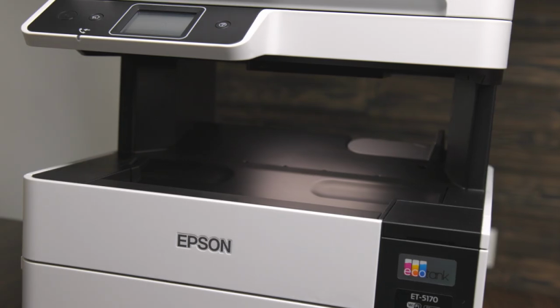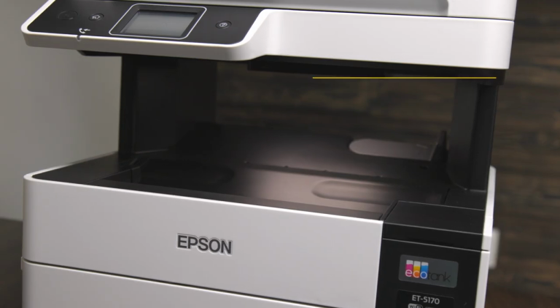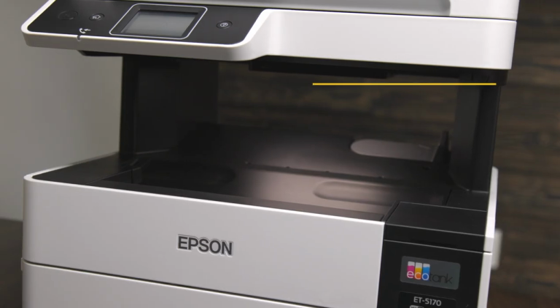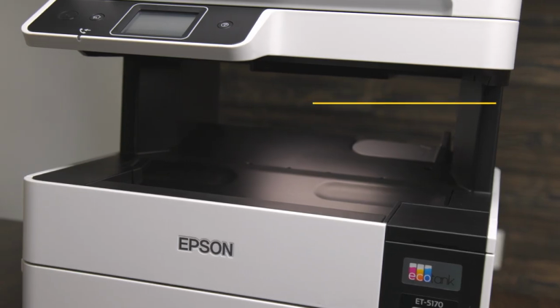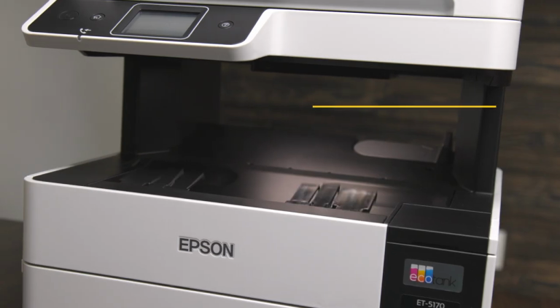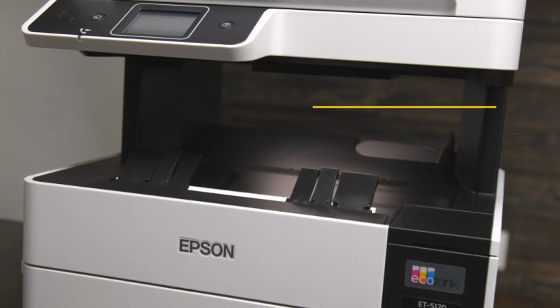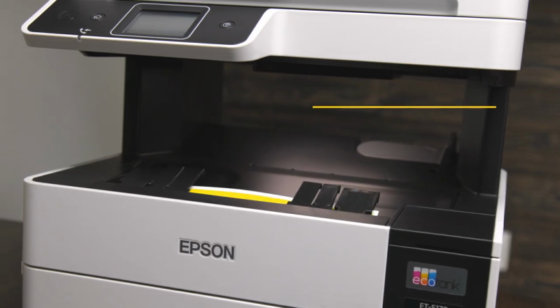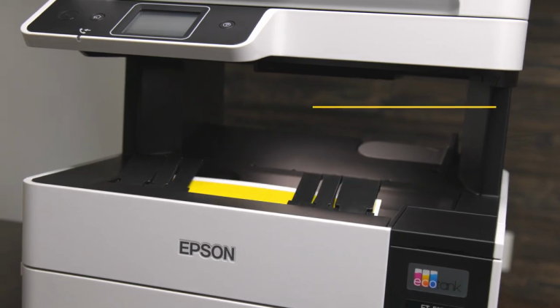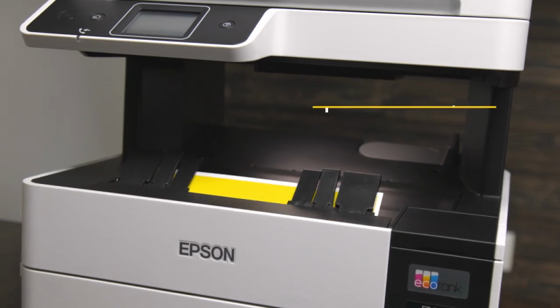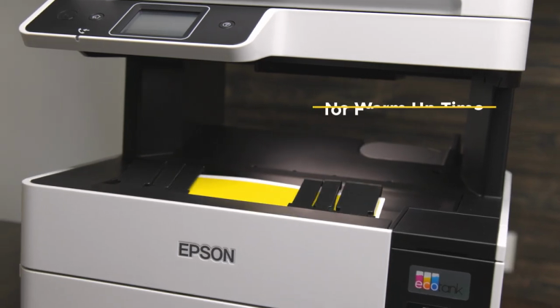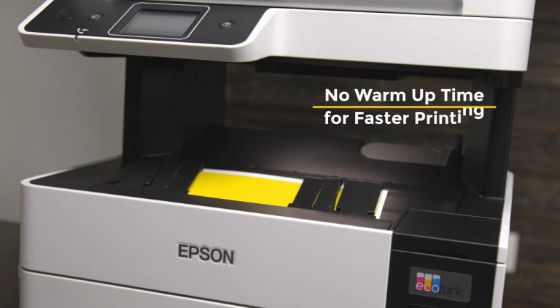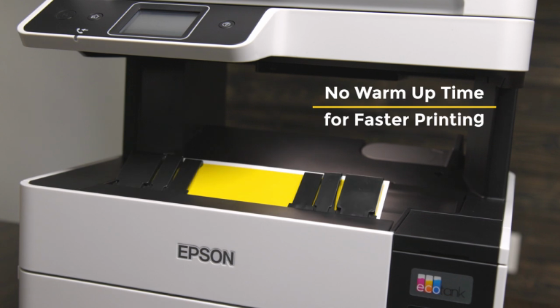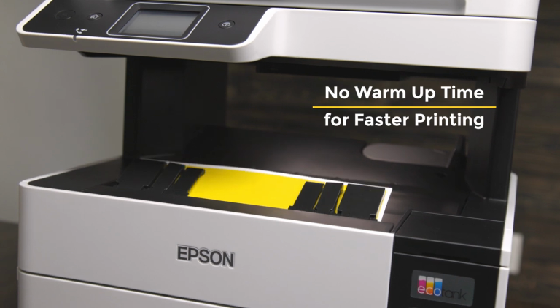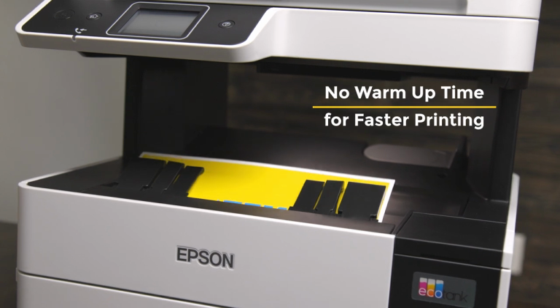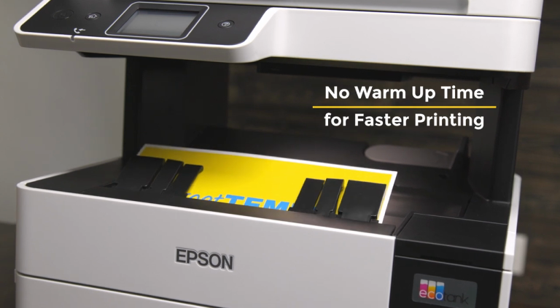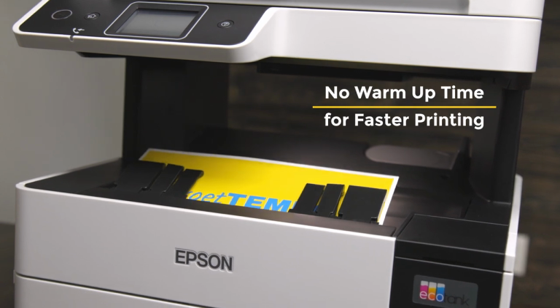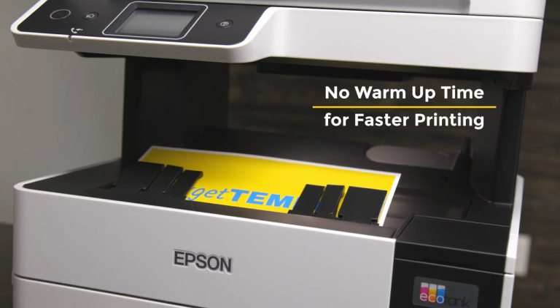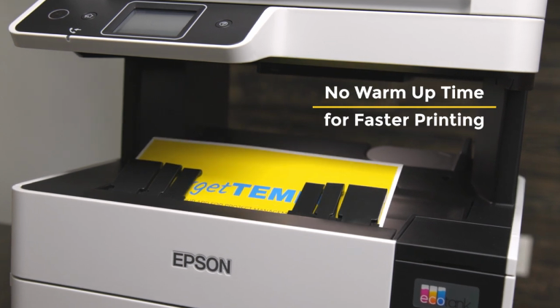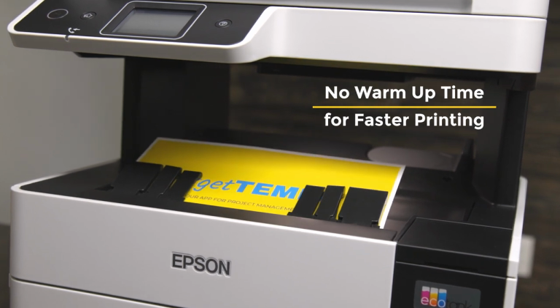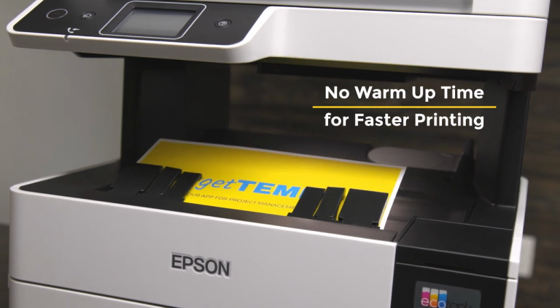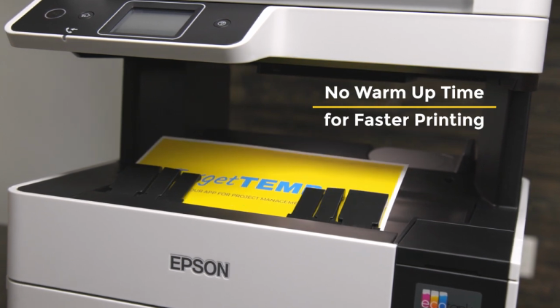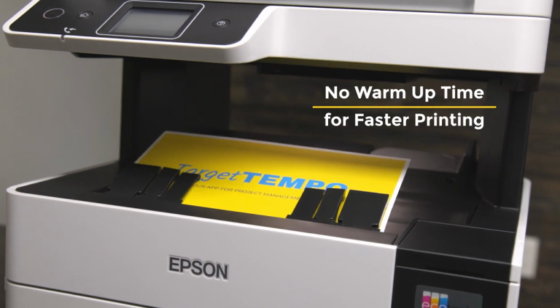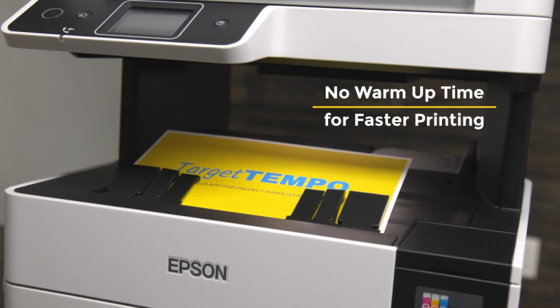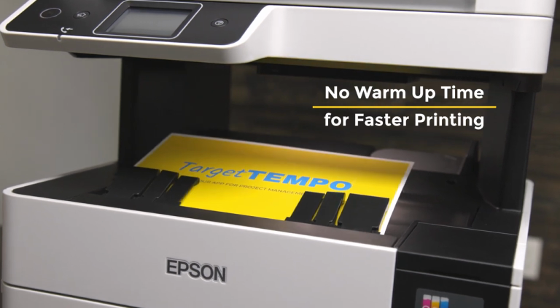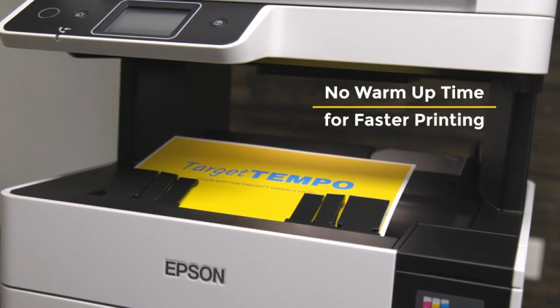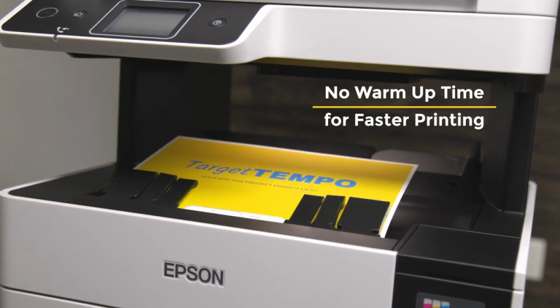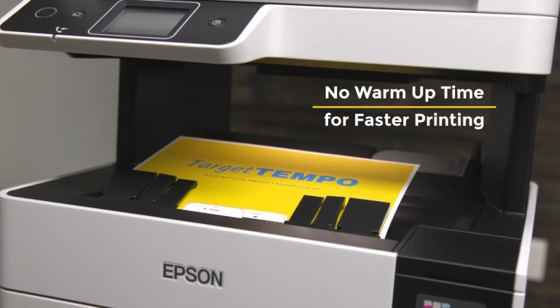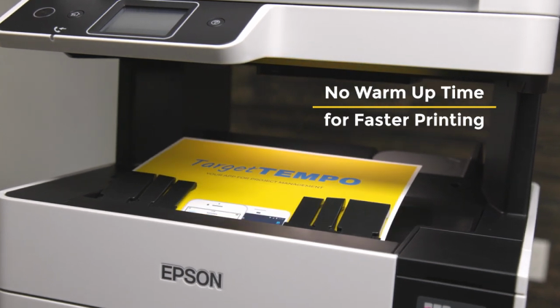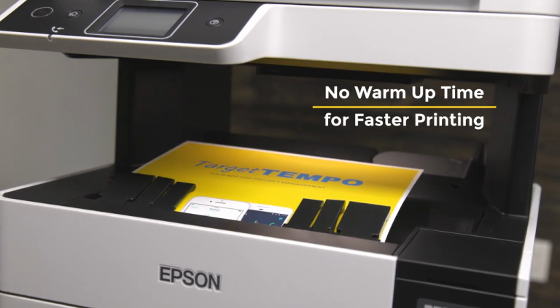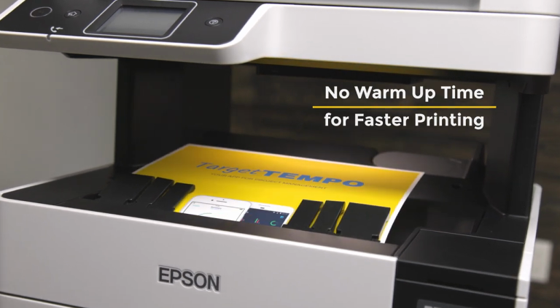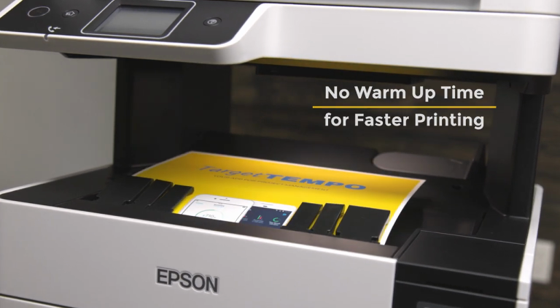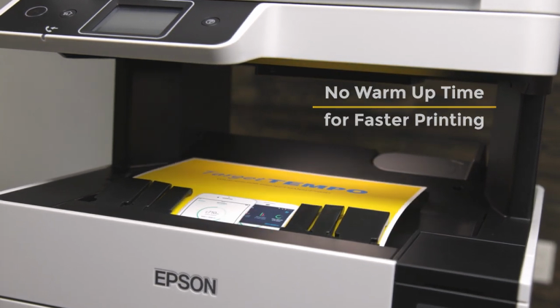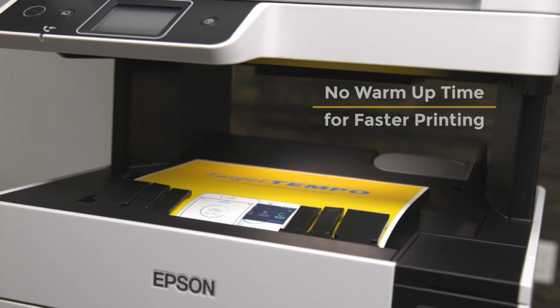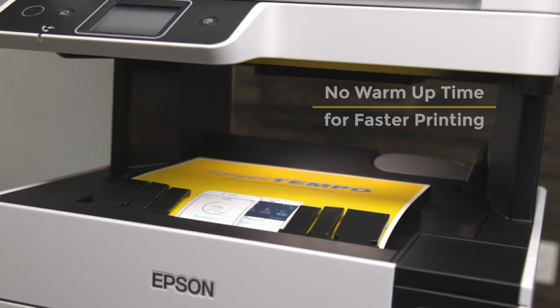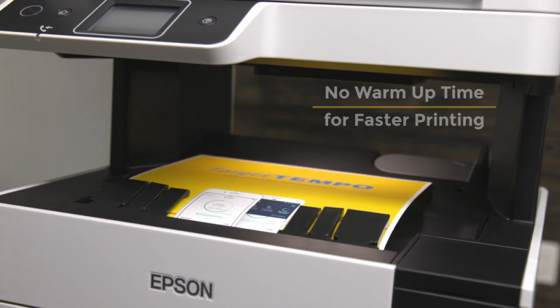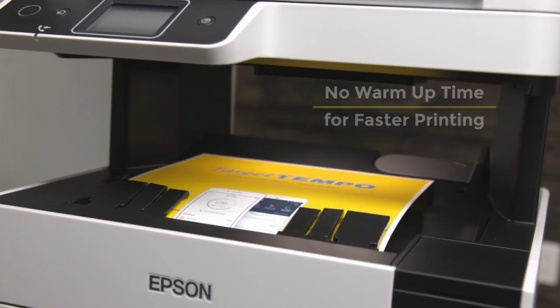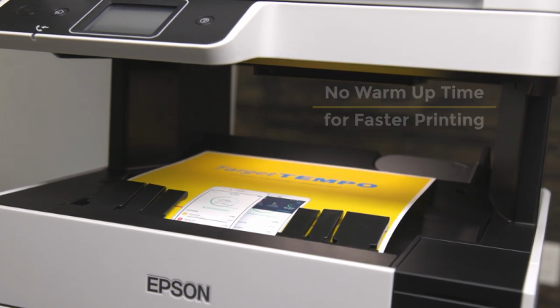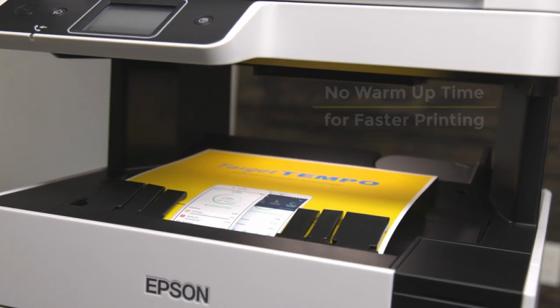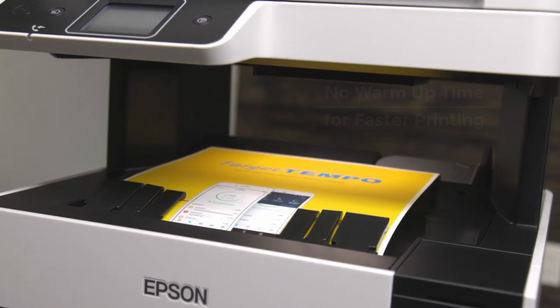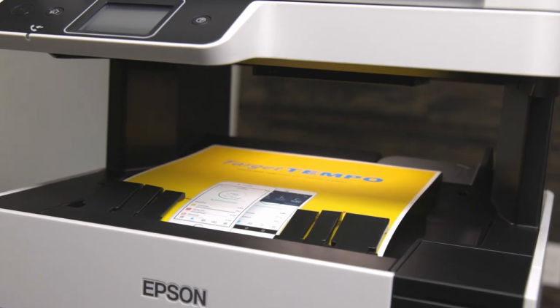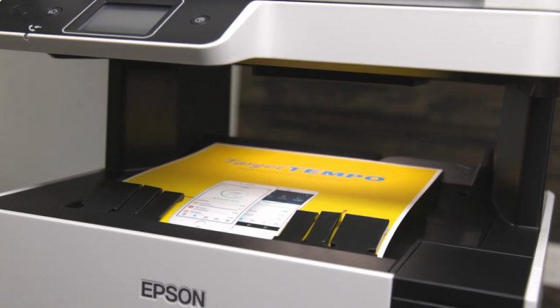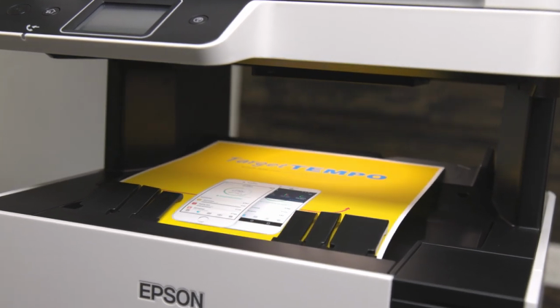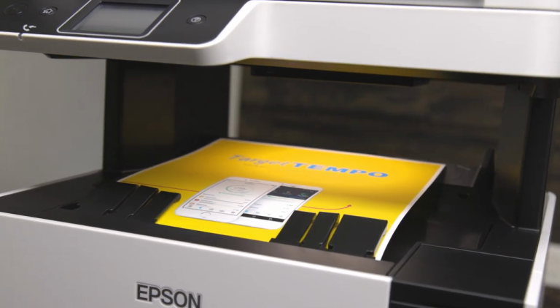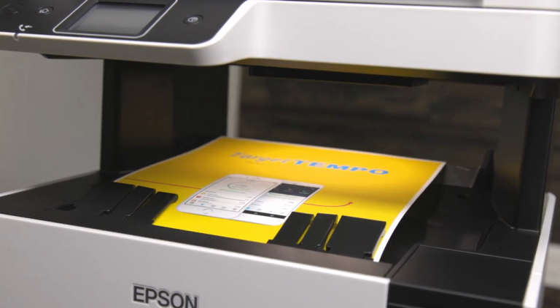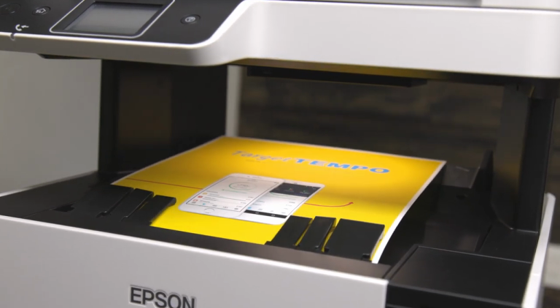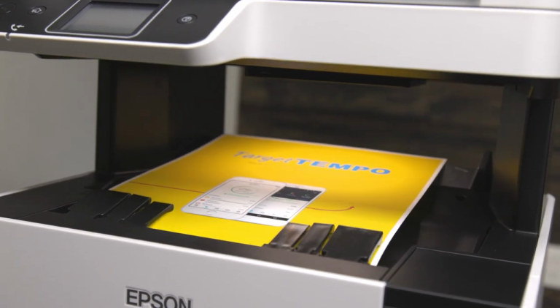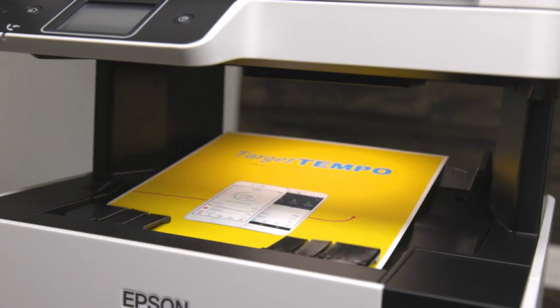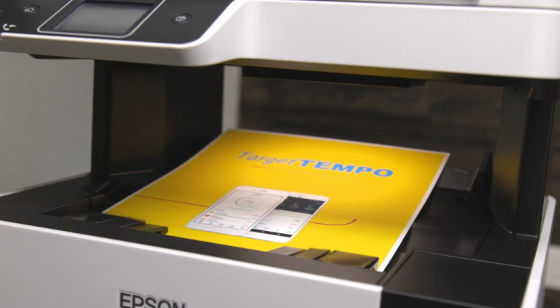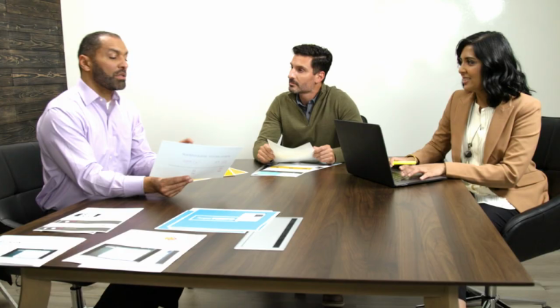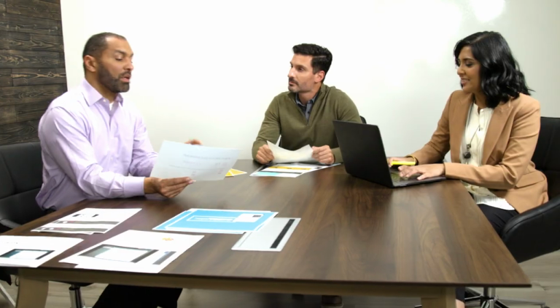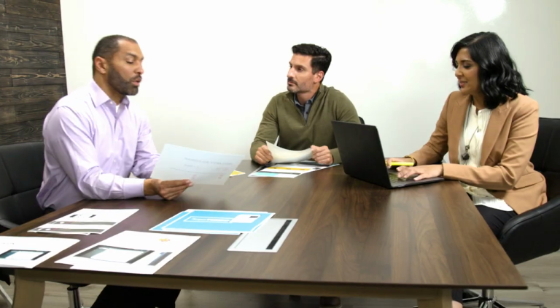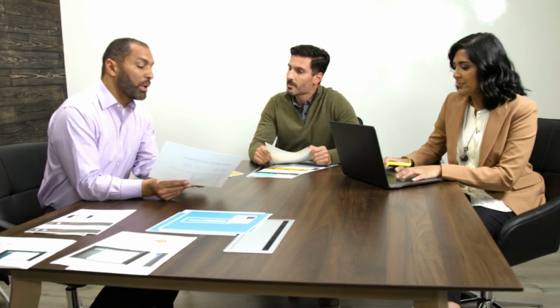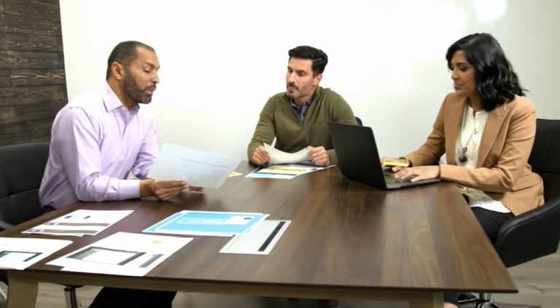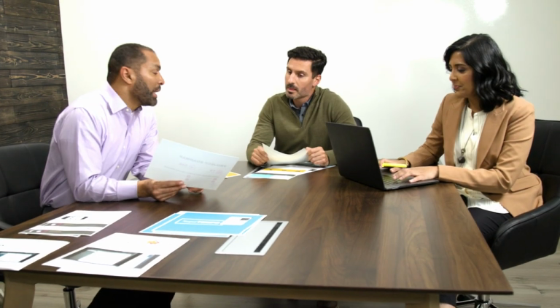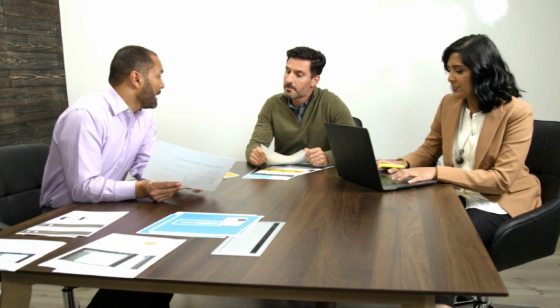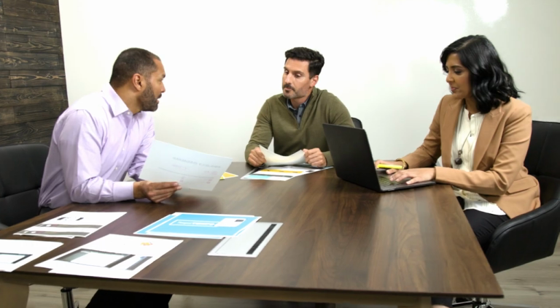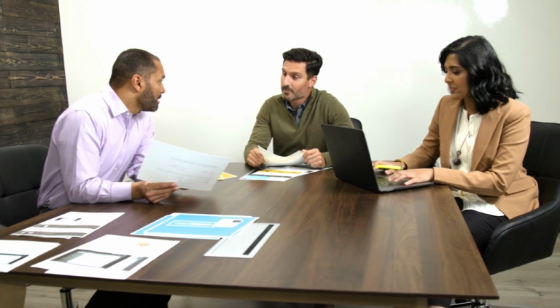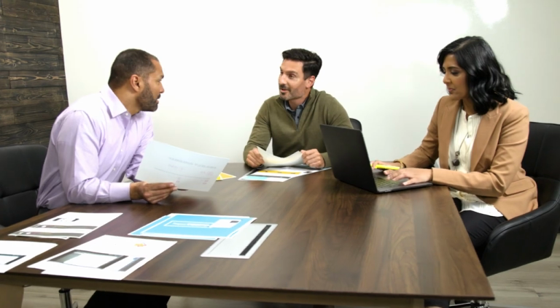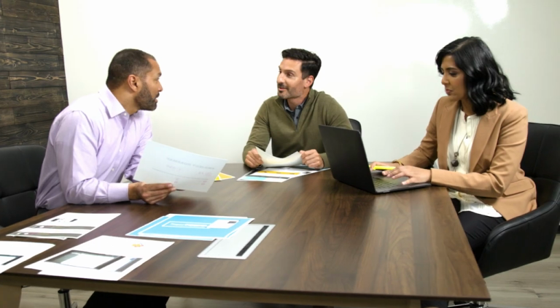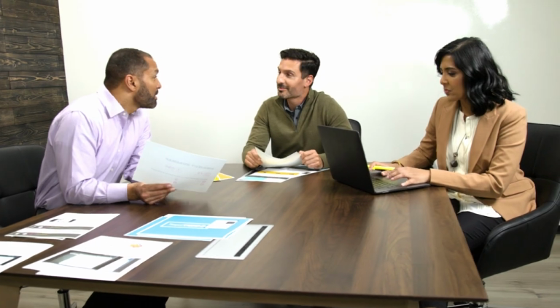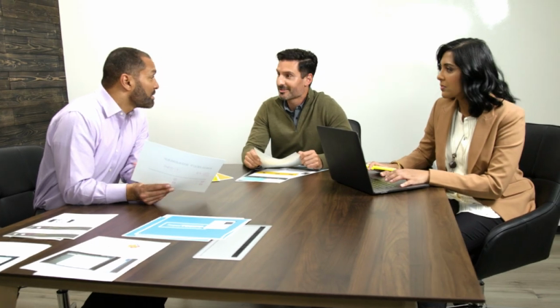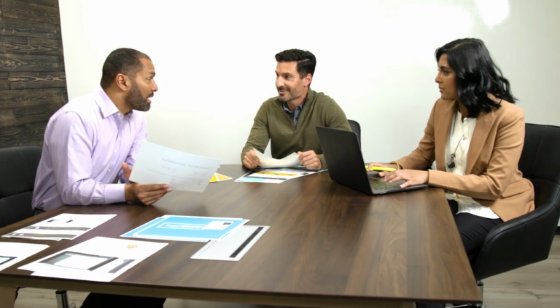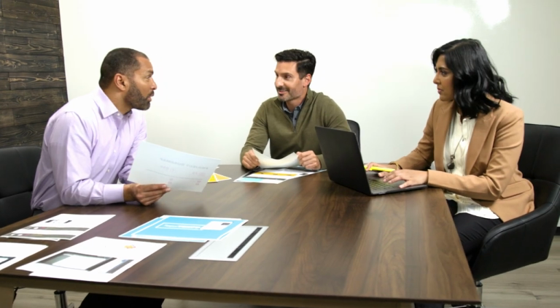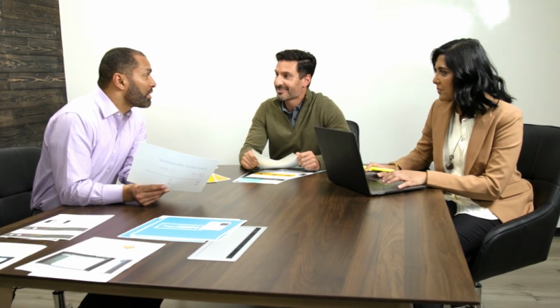And with zero warm-up time, single and multi-page printing is exceptionally fast, getting you back to work as quickly as possible.